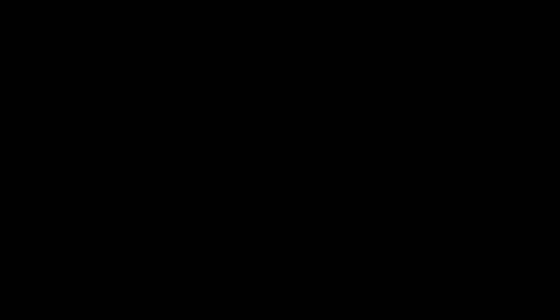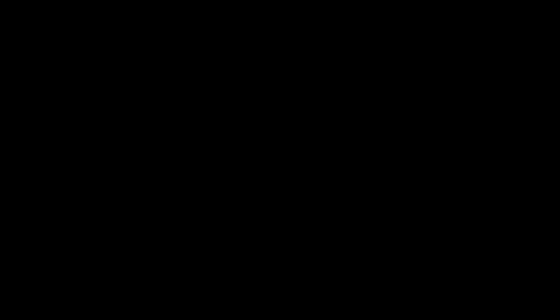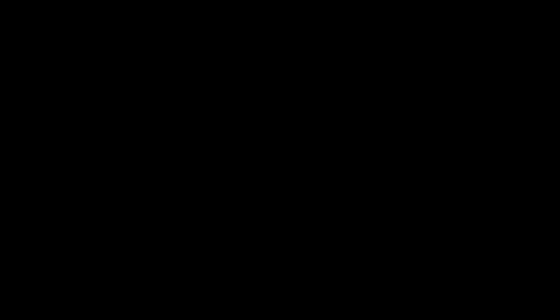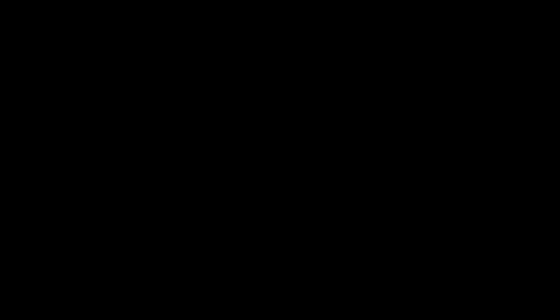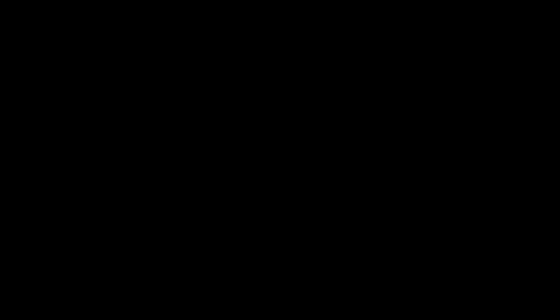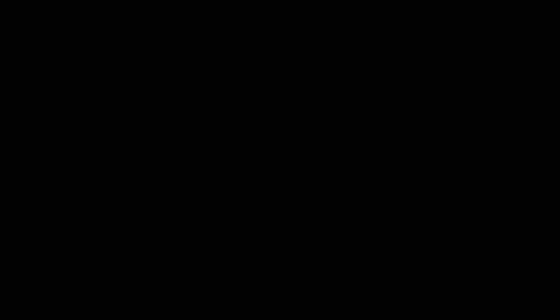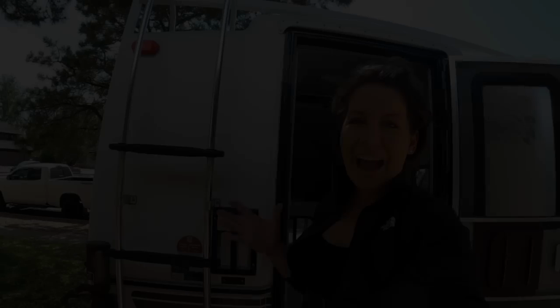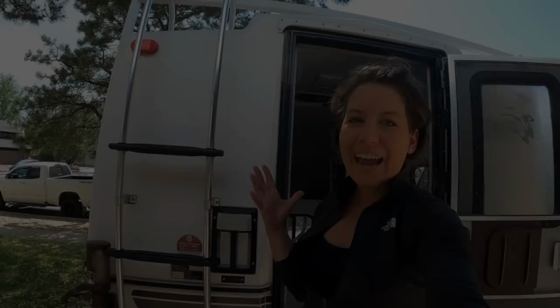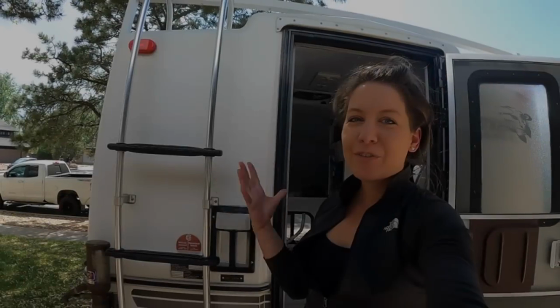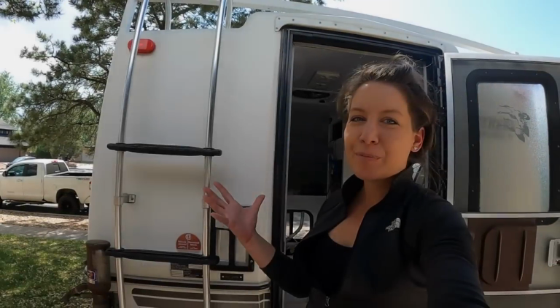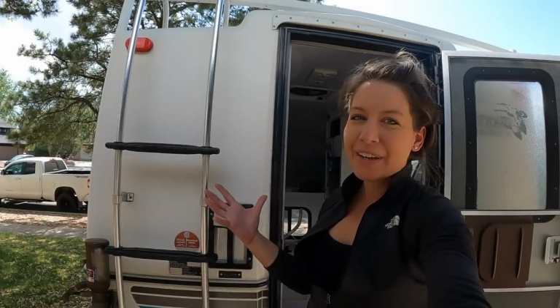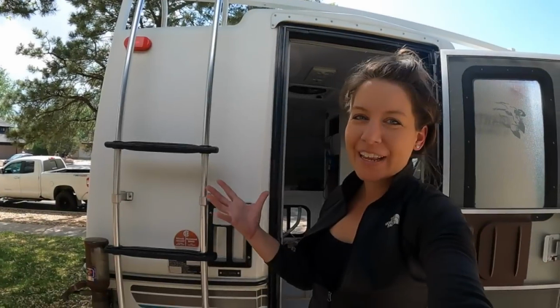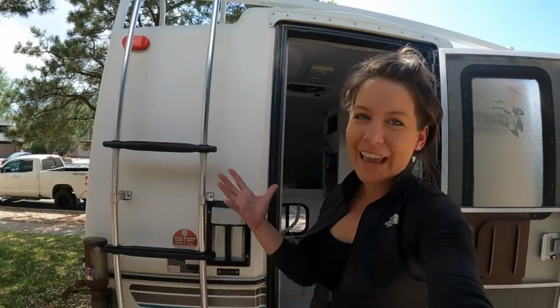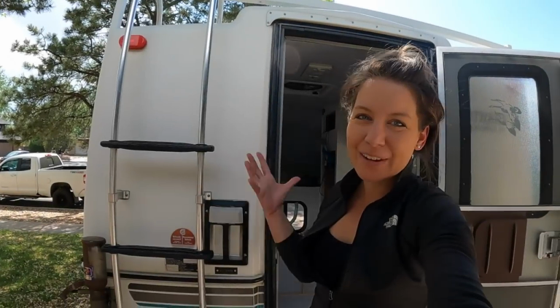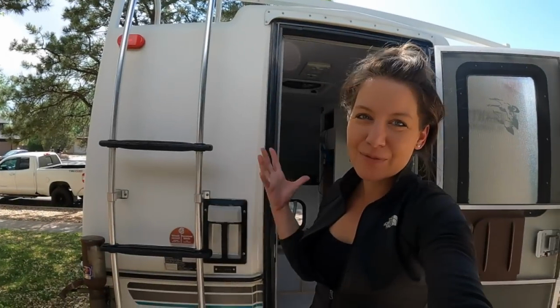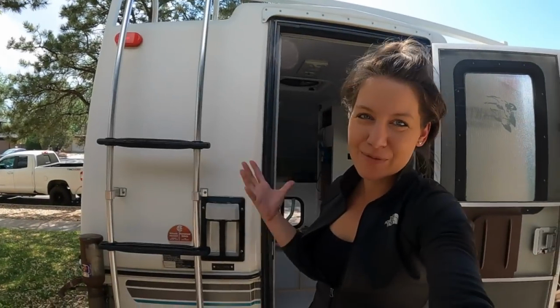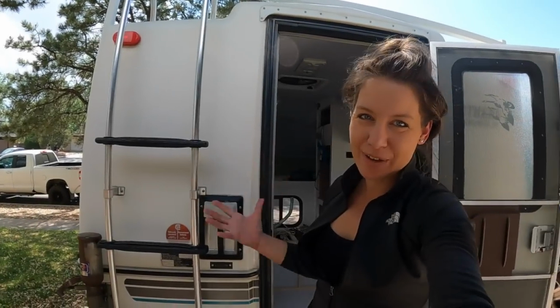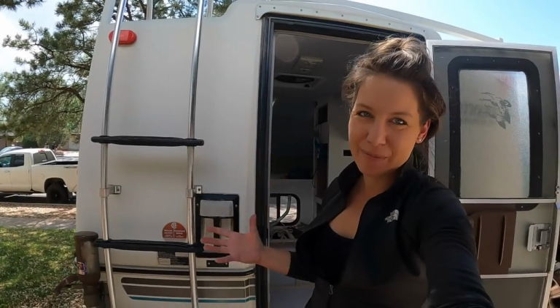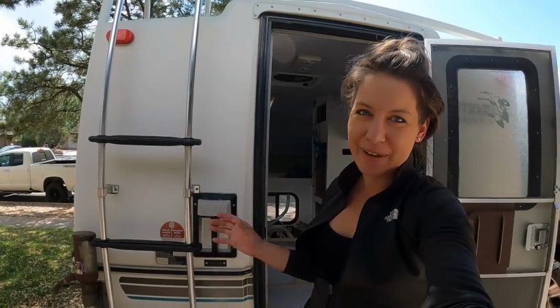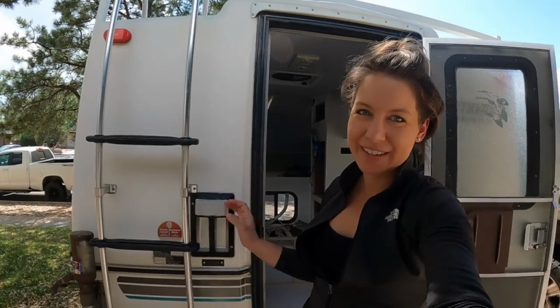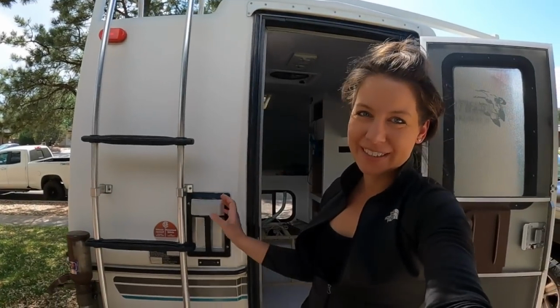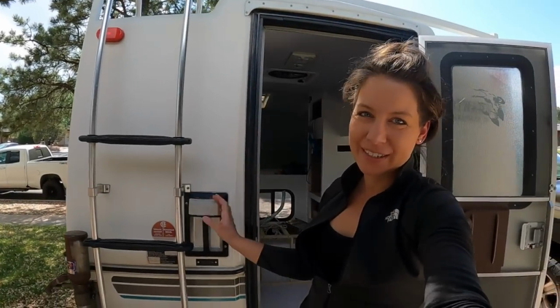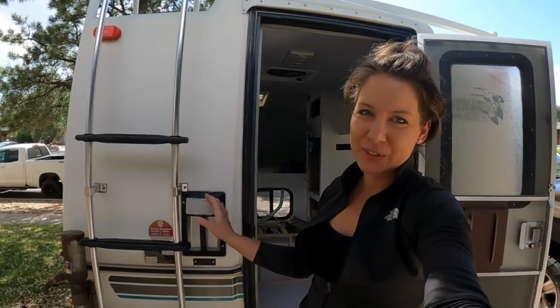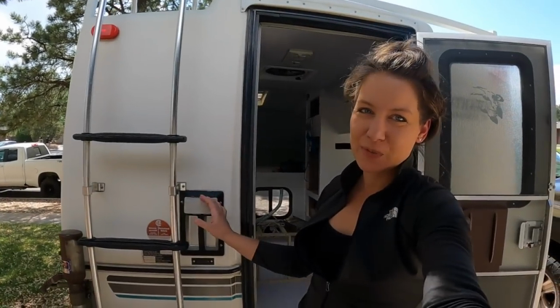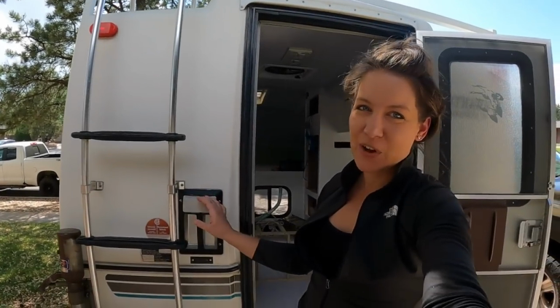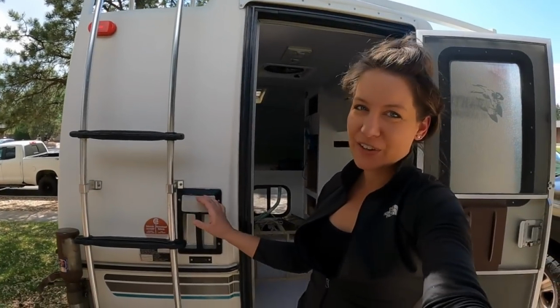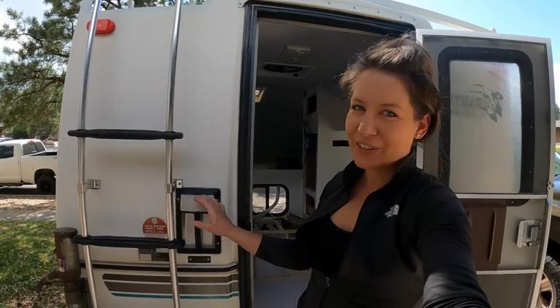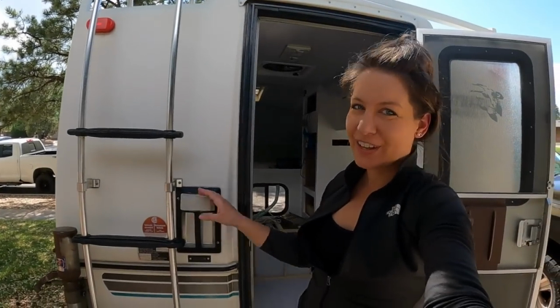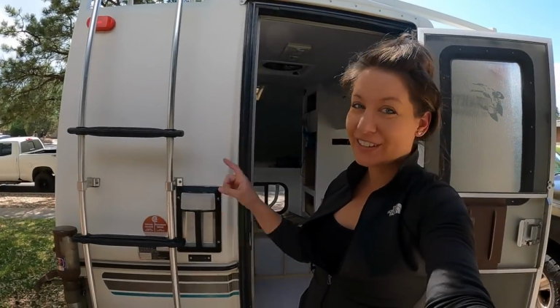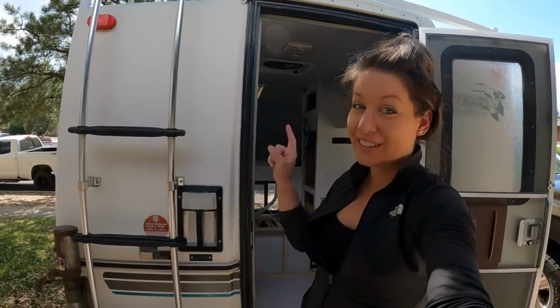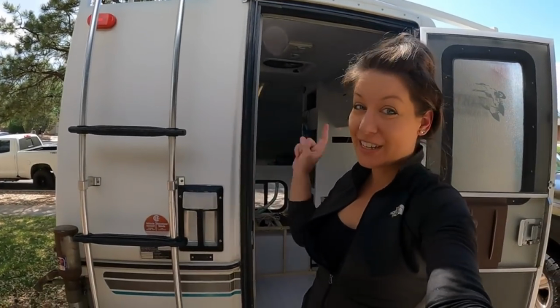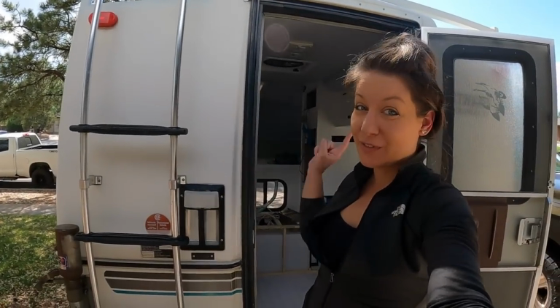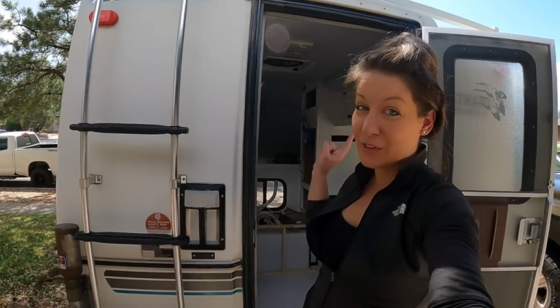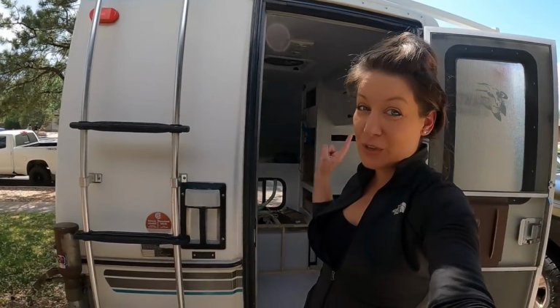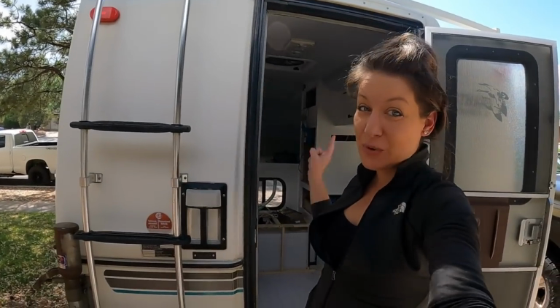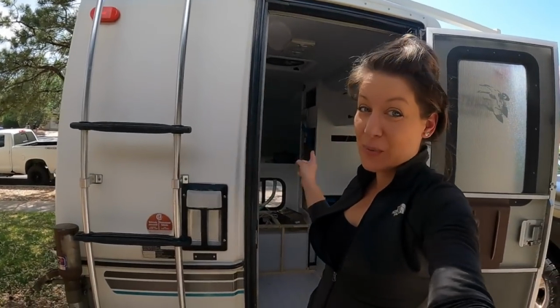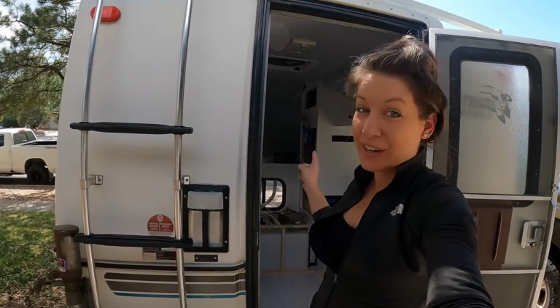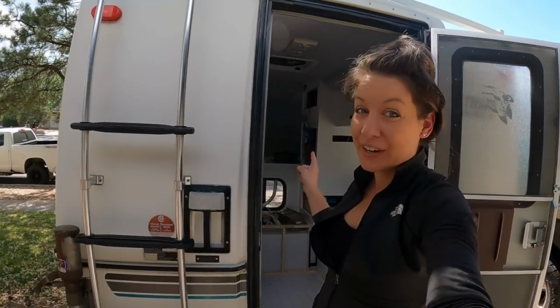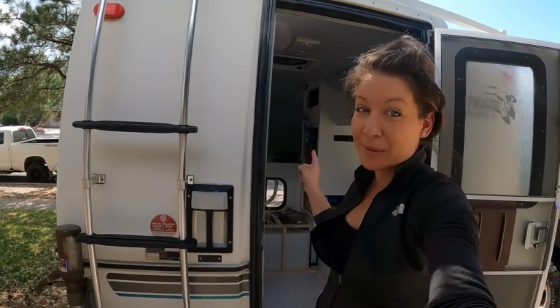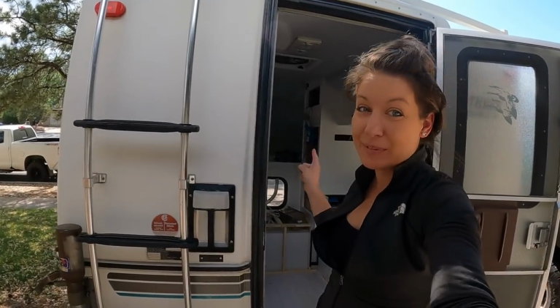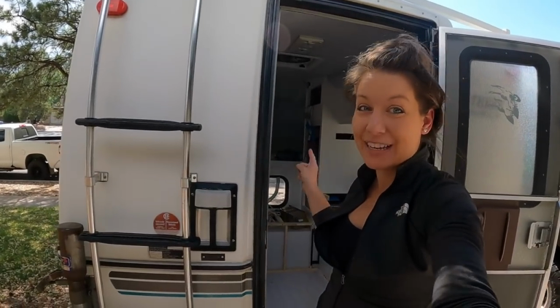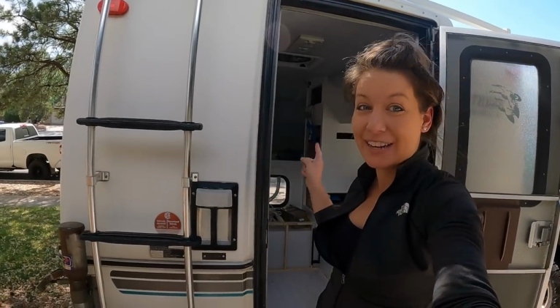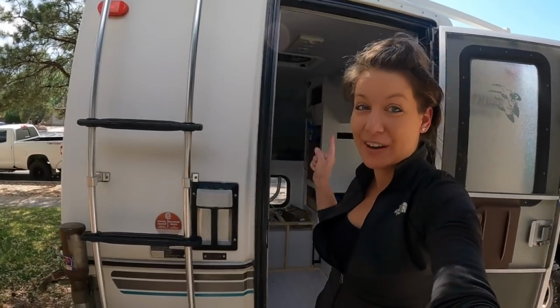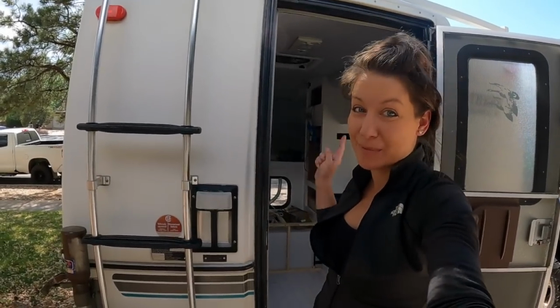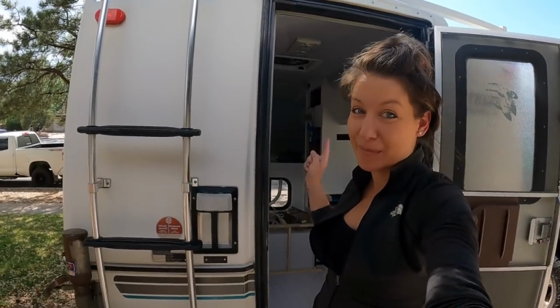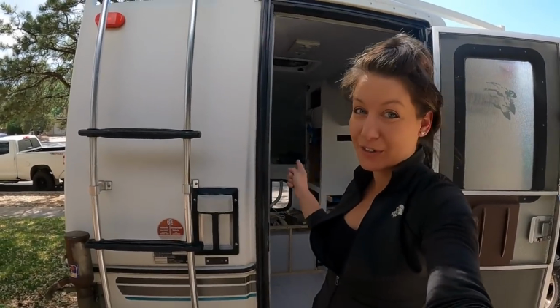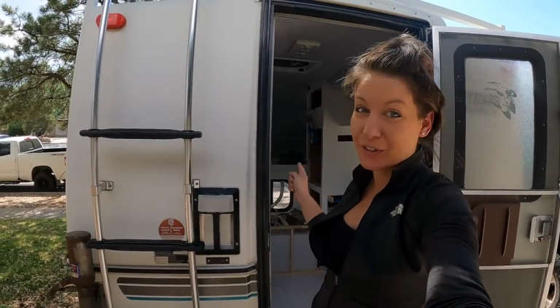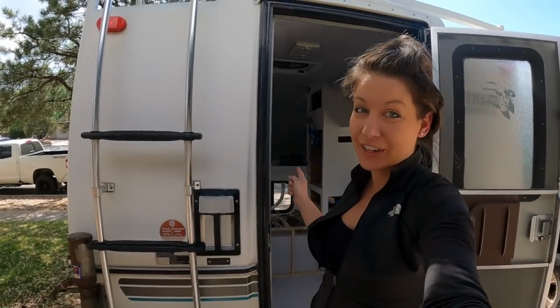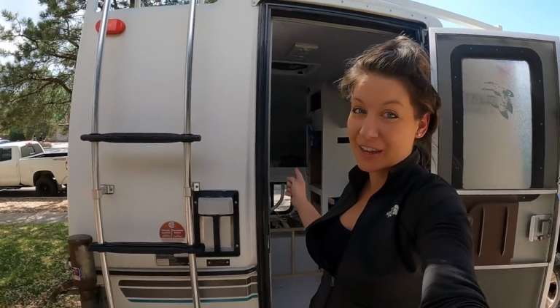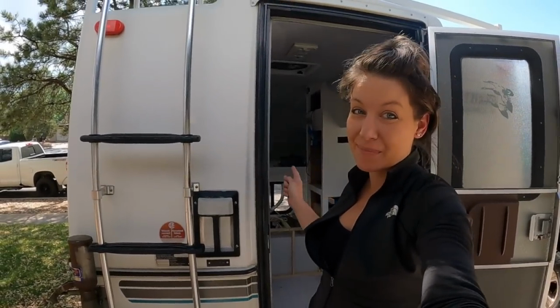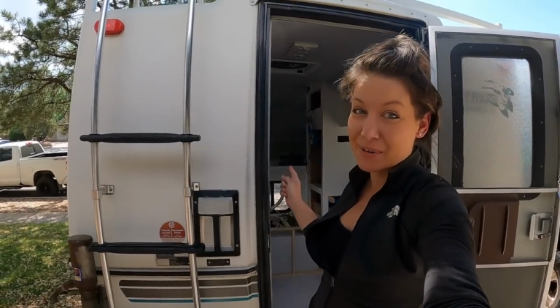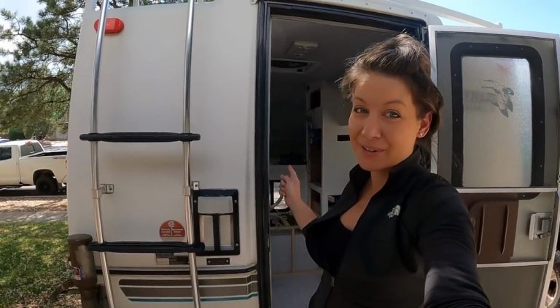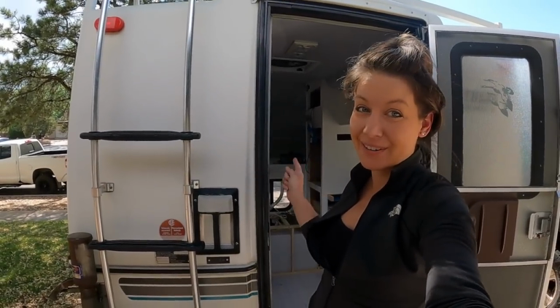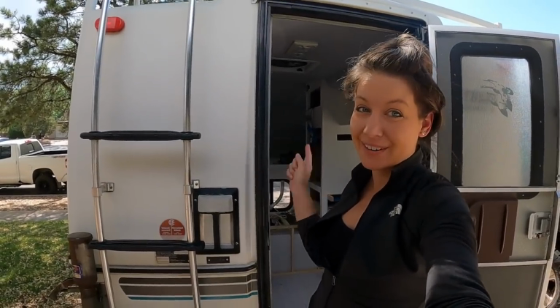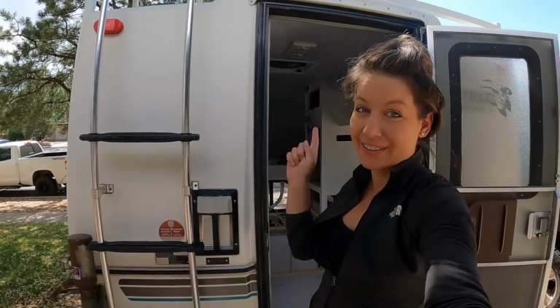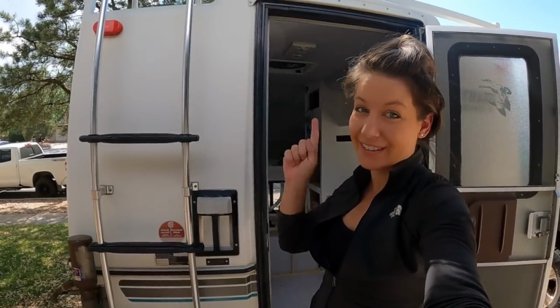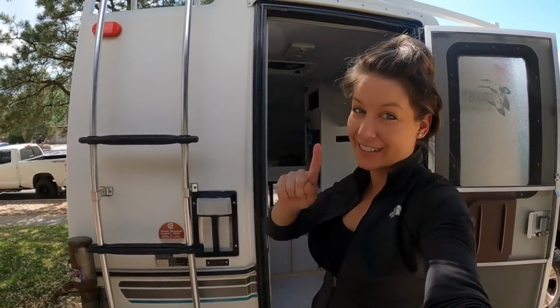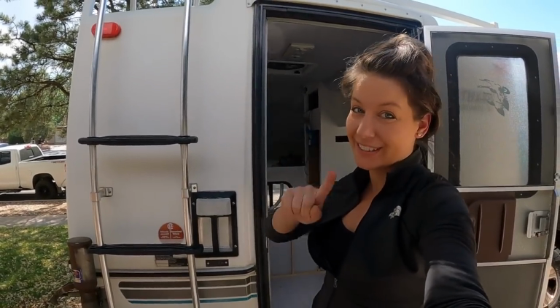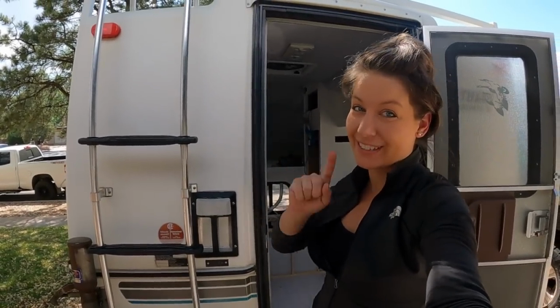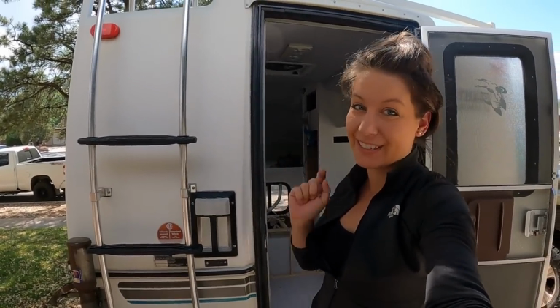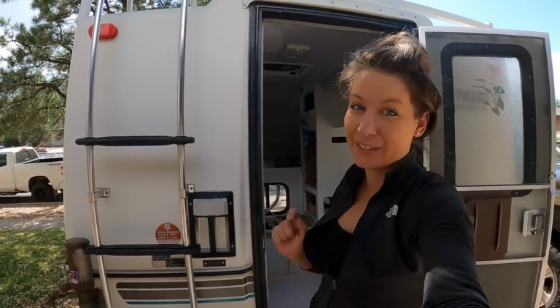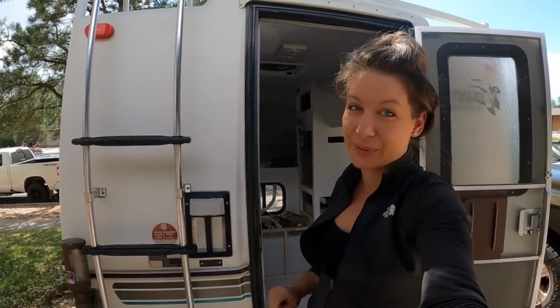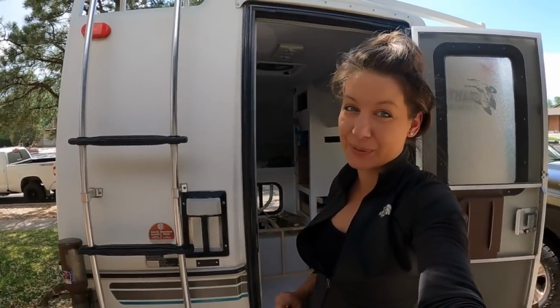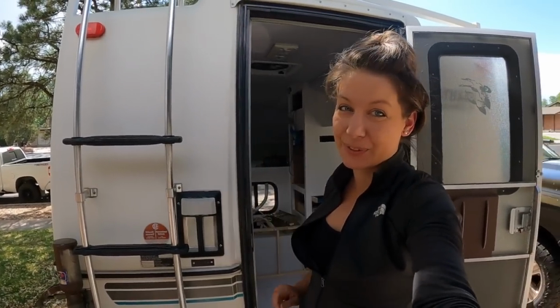Hi everybody and welcome back to Tales of Wanderlust. If you want an update on my truck camper, then stay tuned.